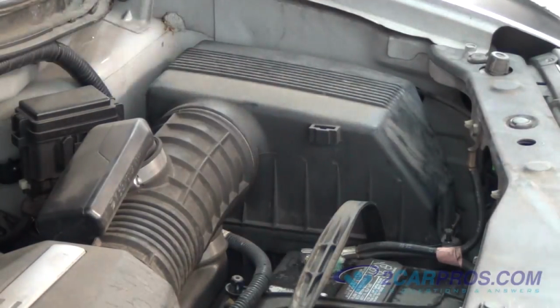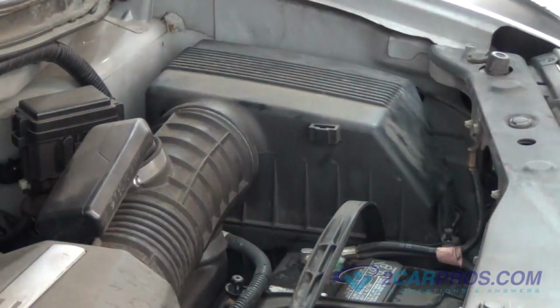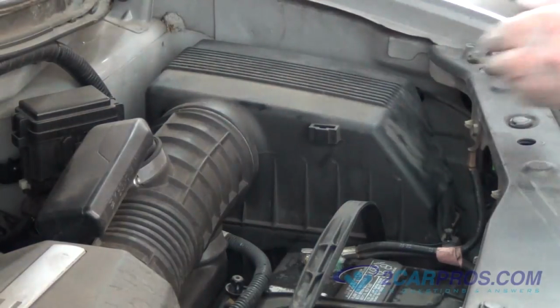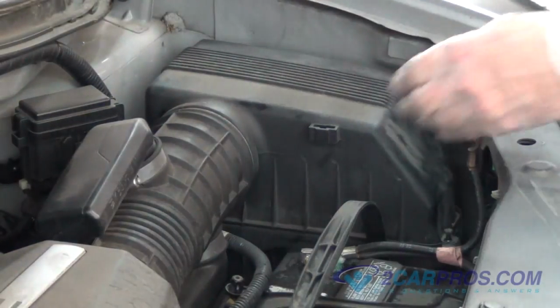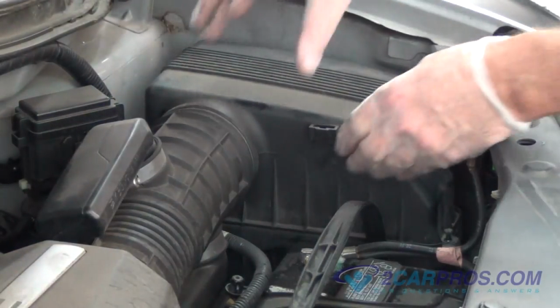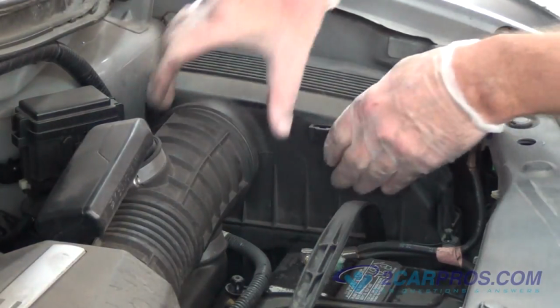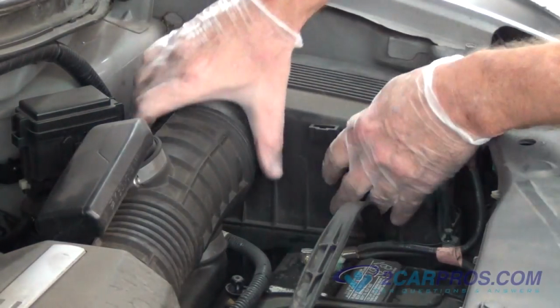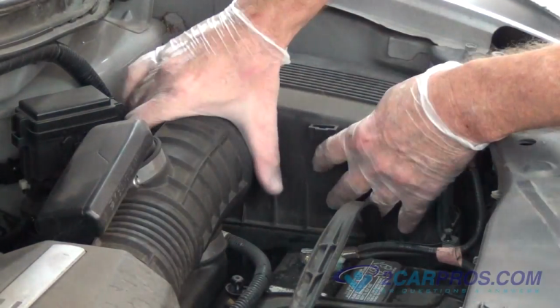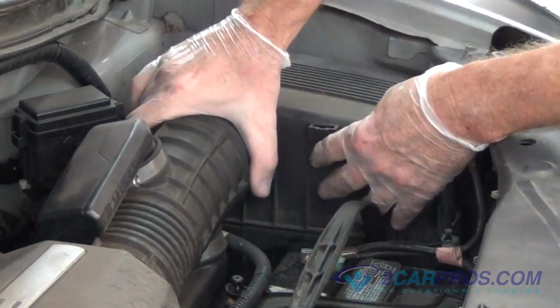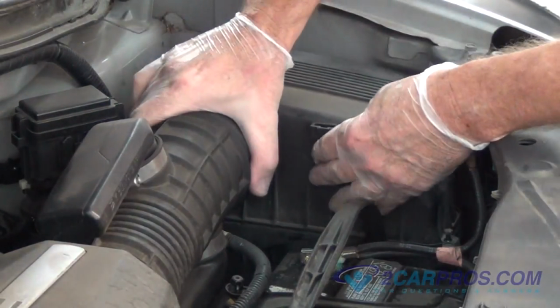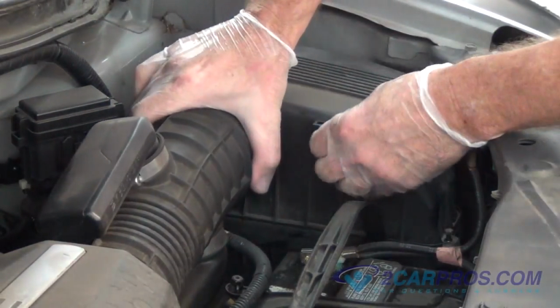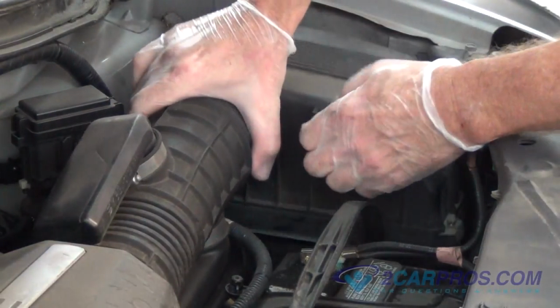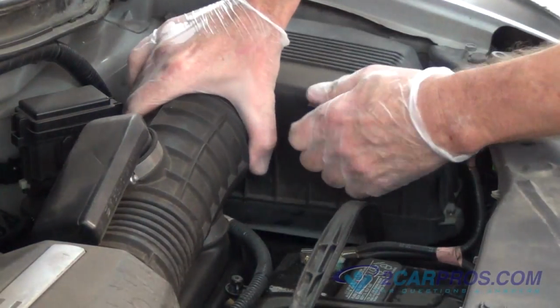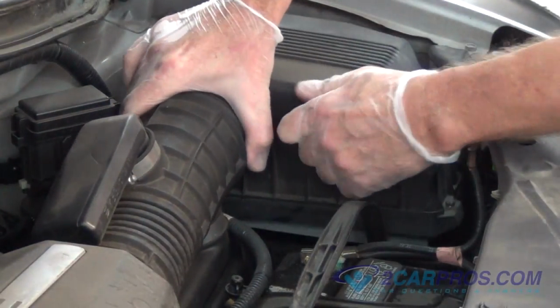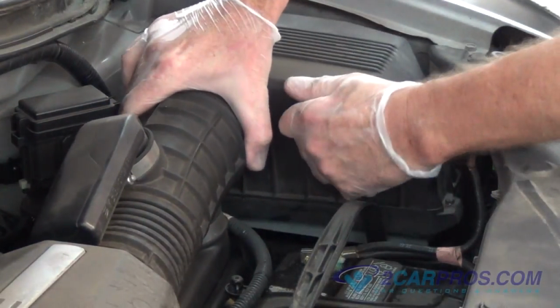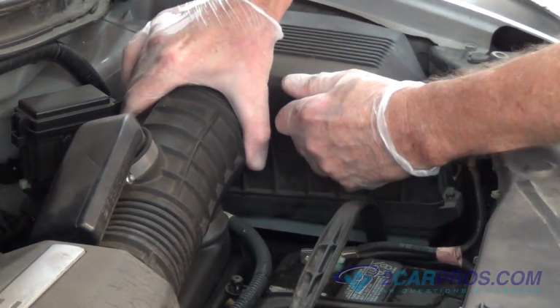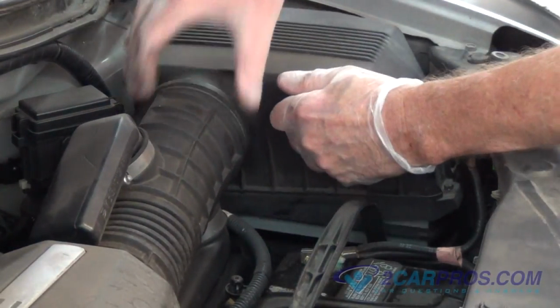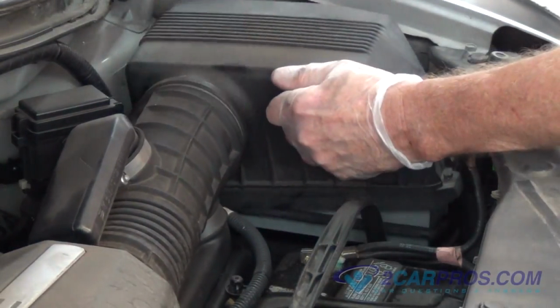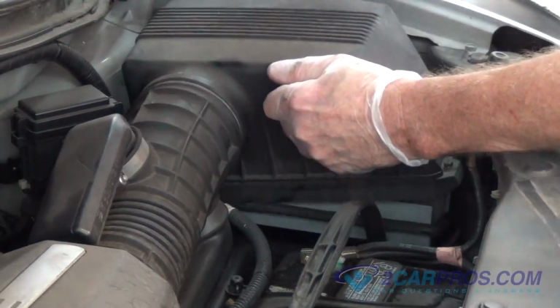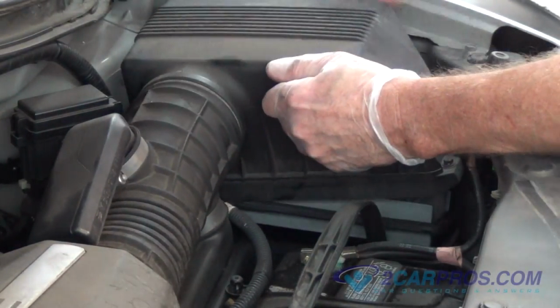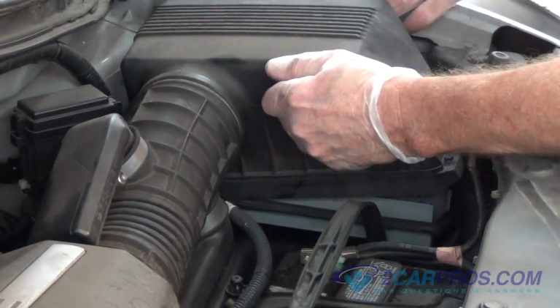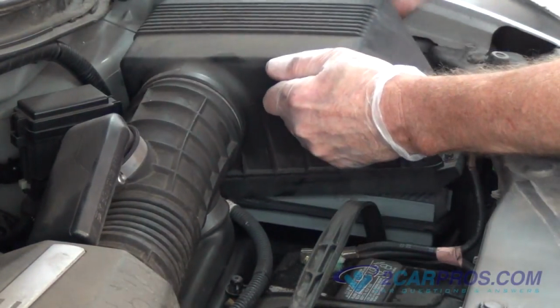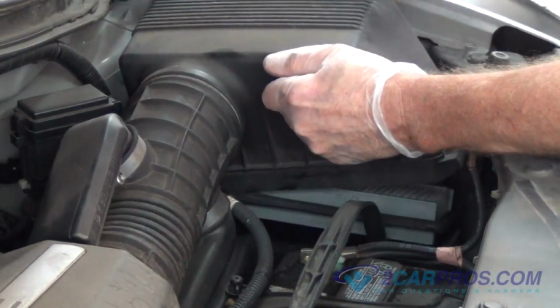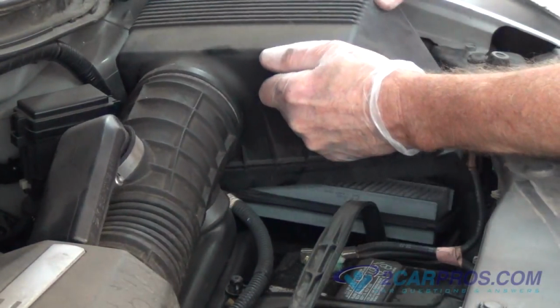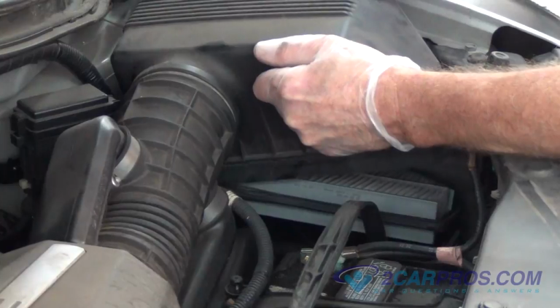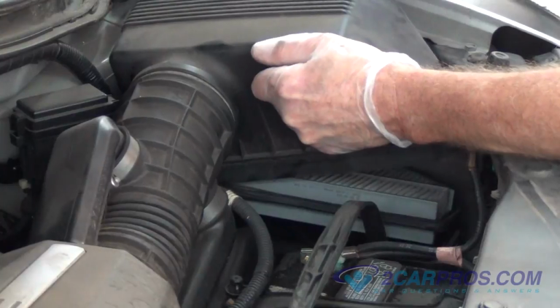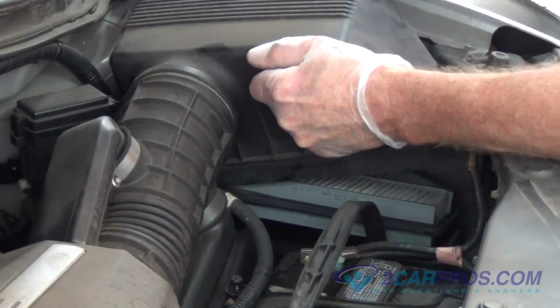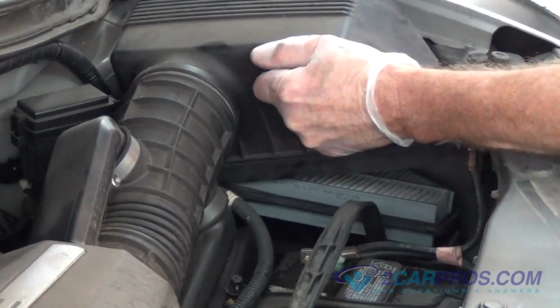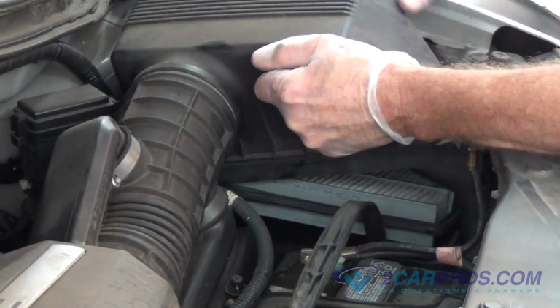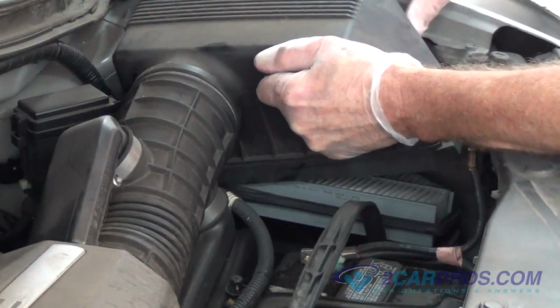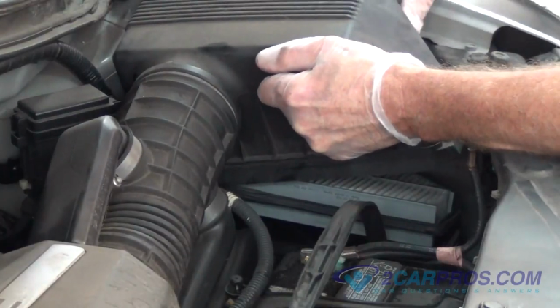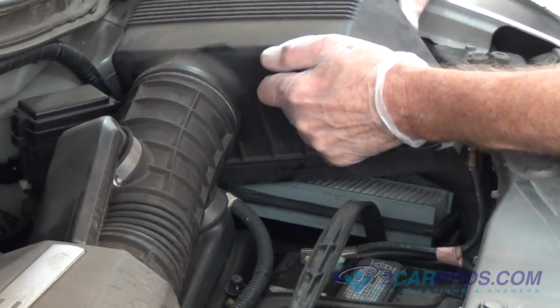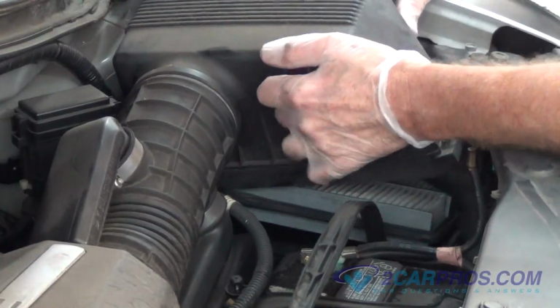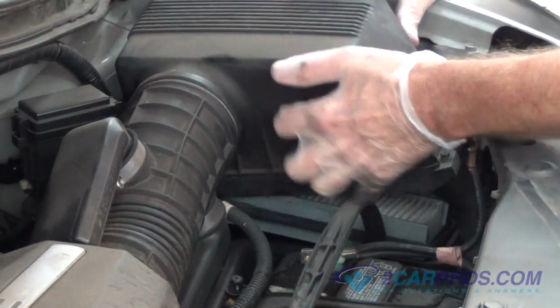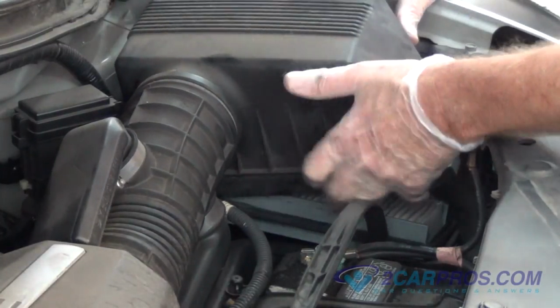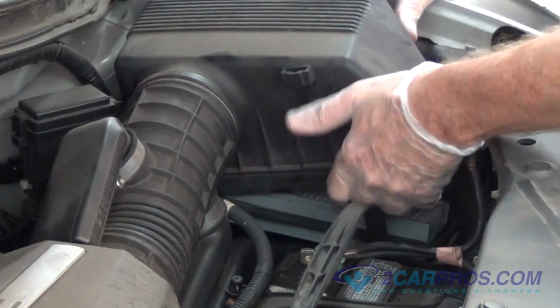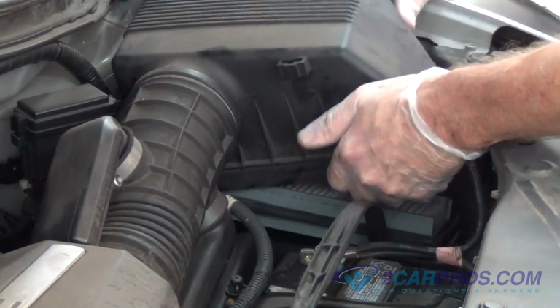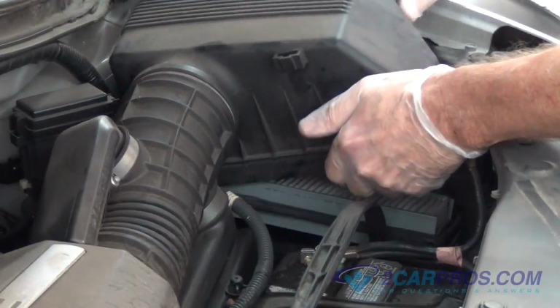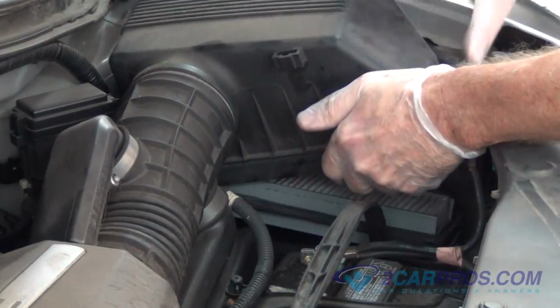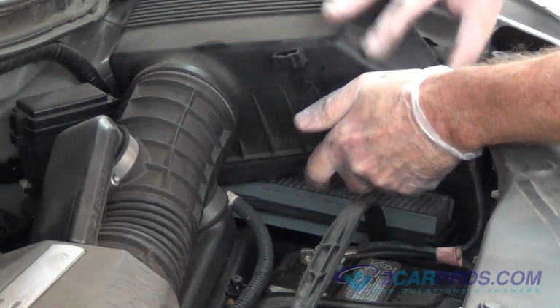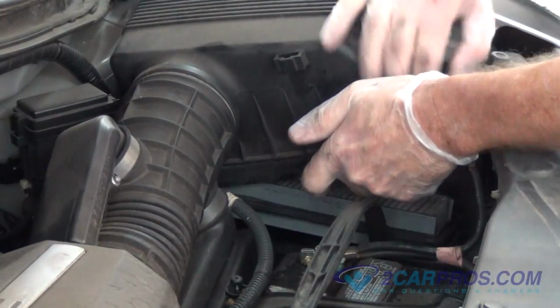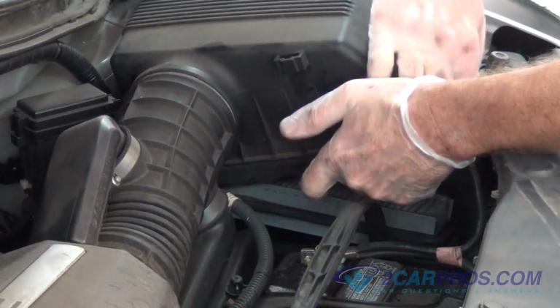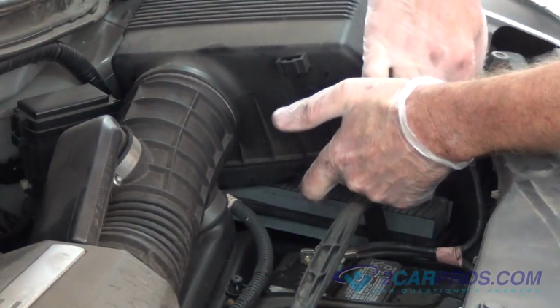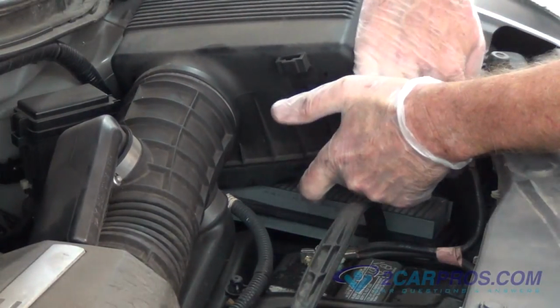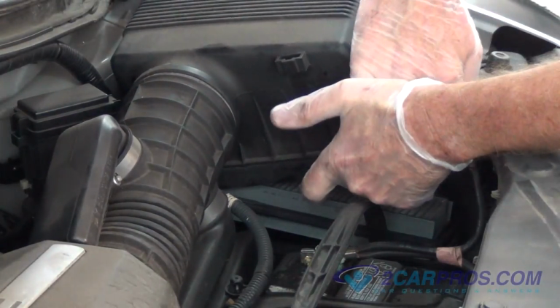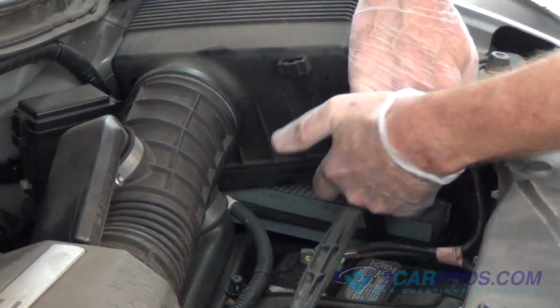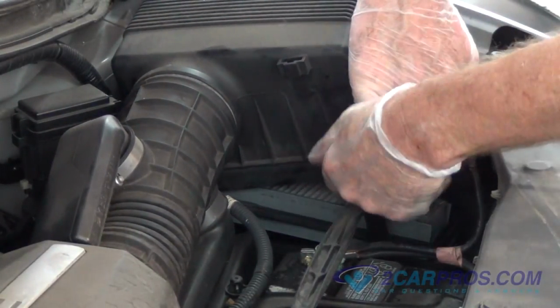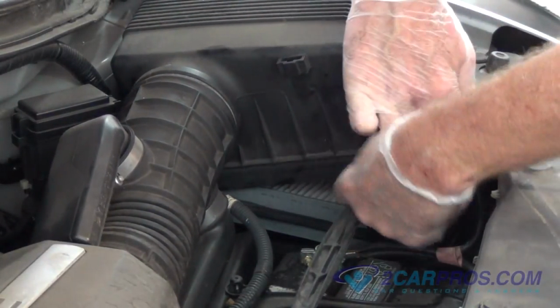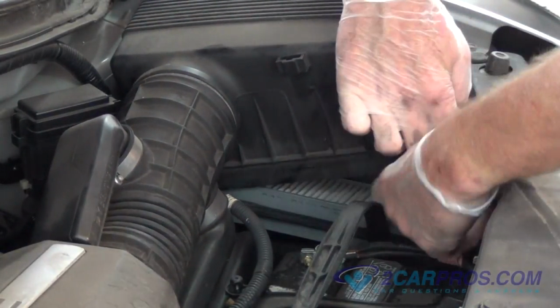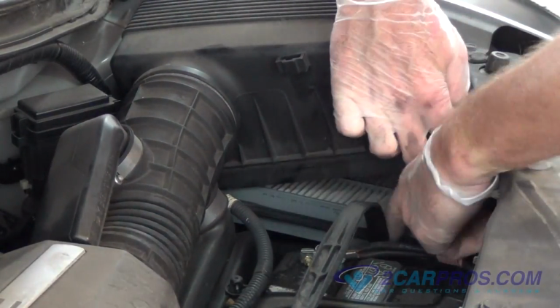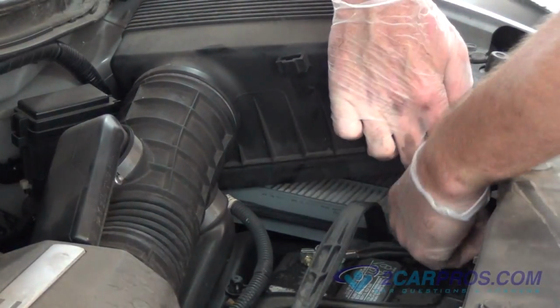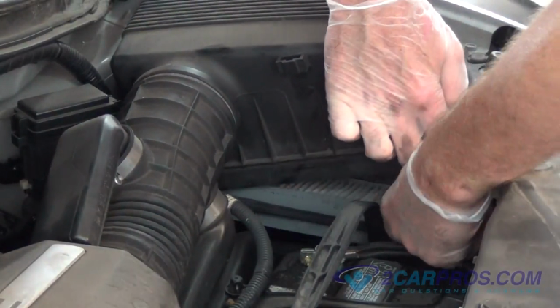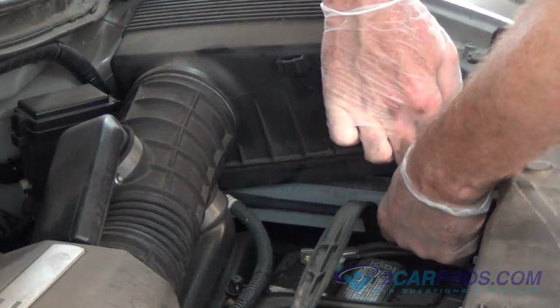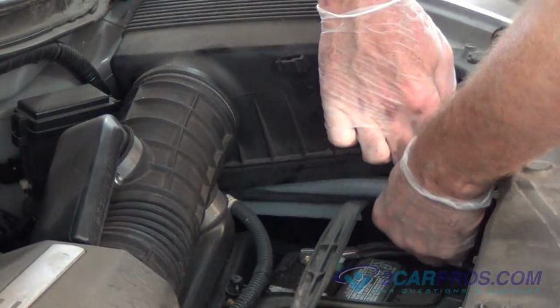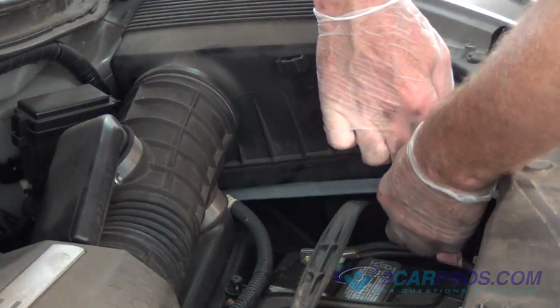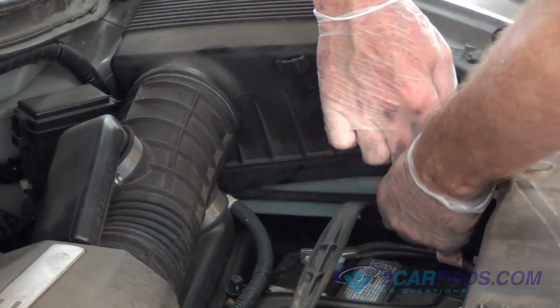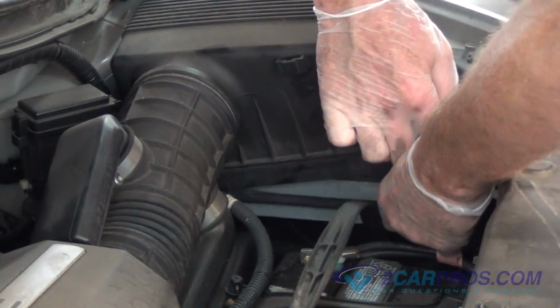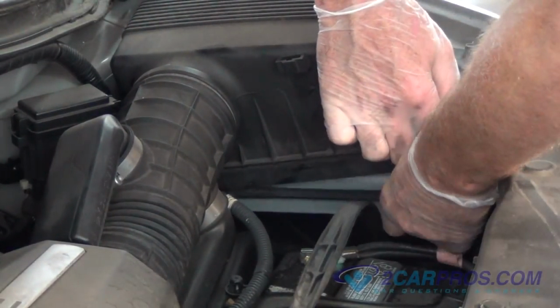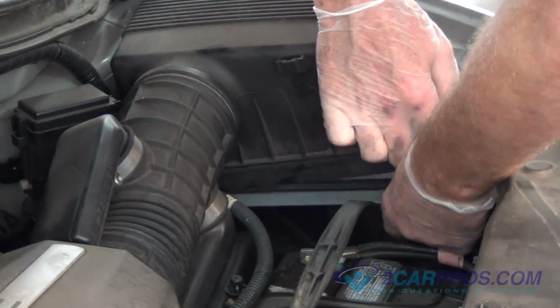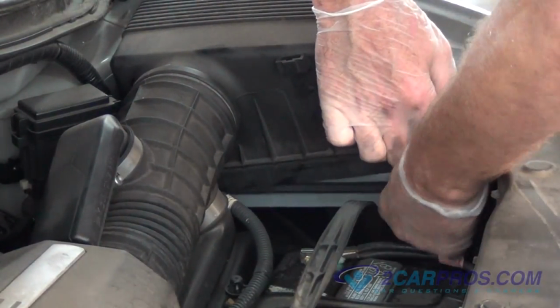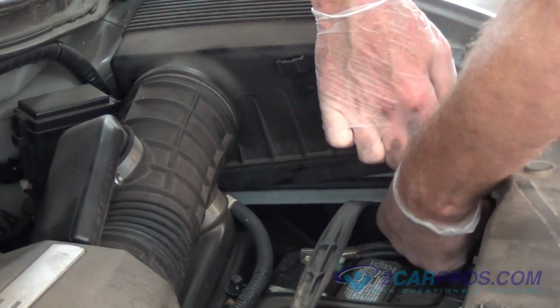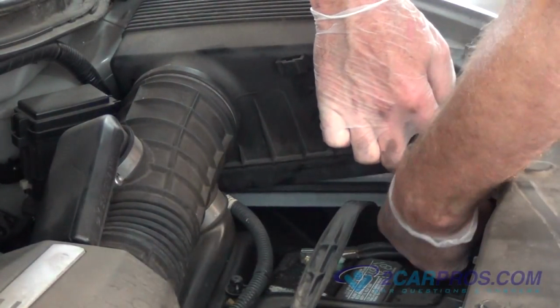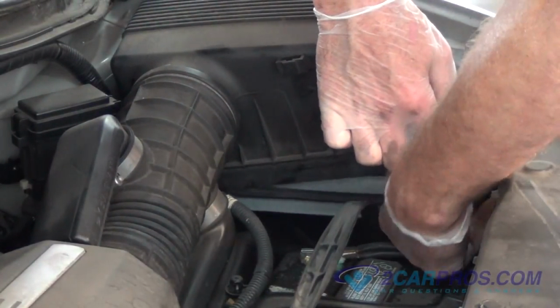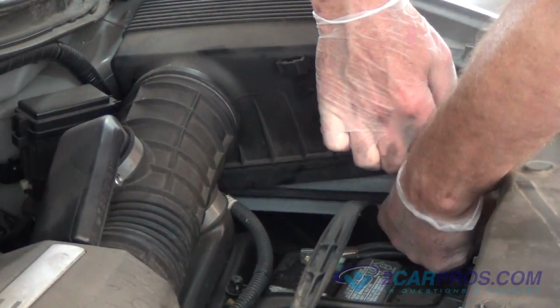Remove the lid, gaining access to the air filter. Remove your old air filter.